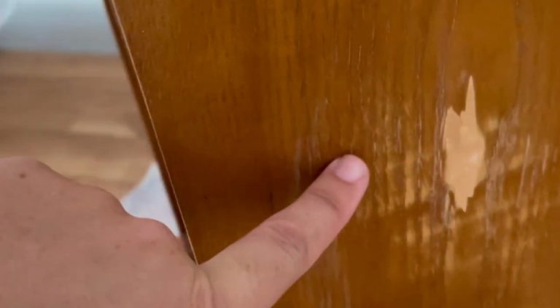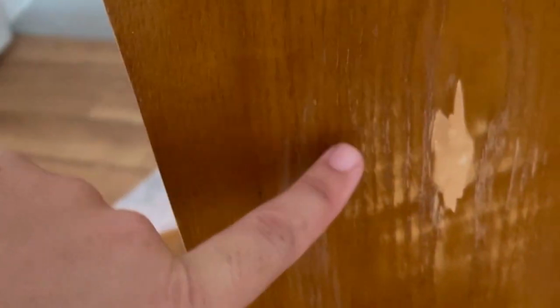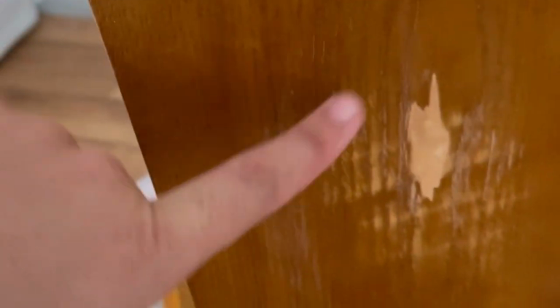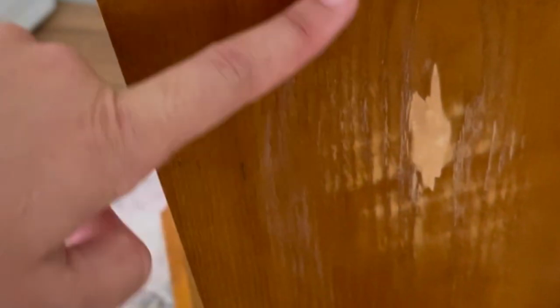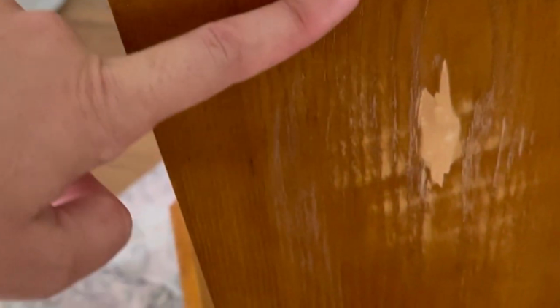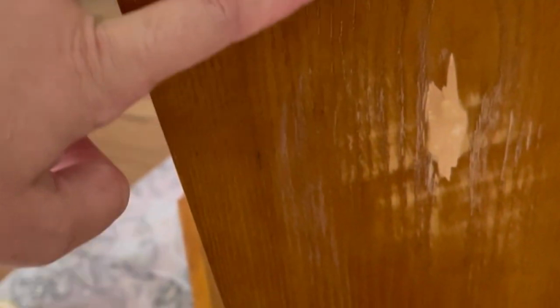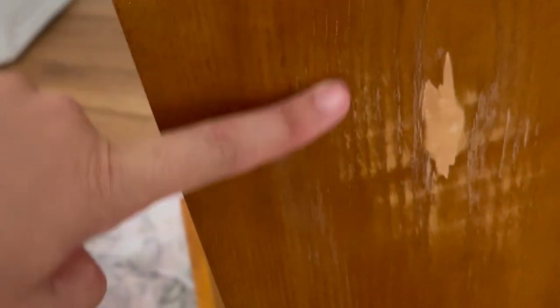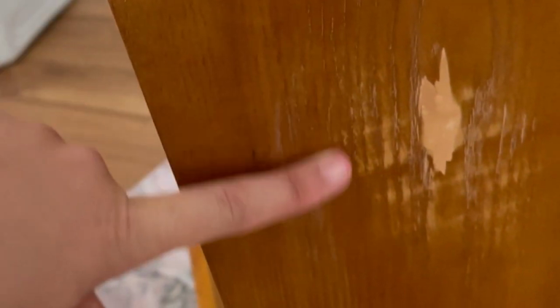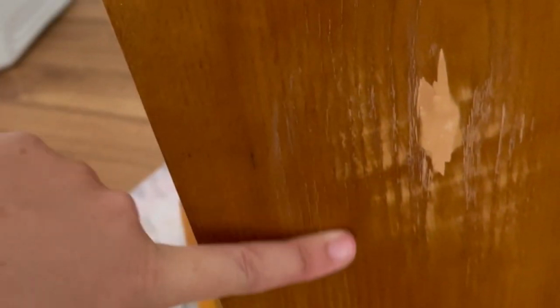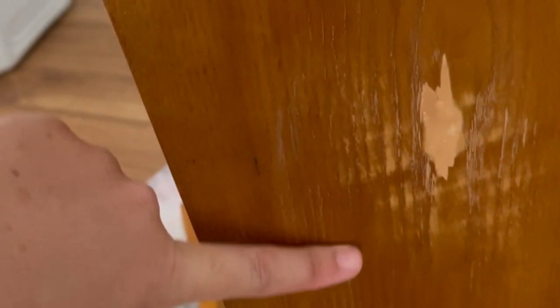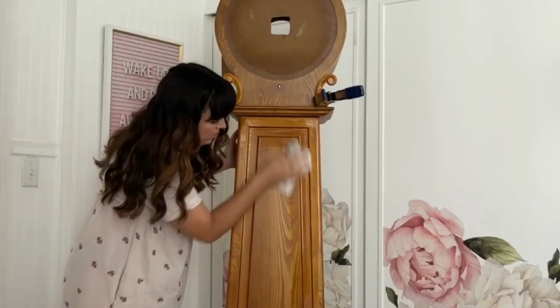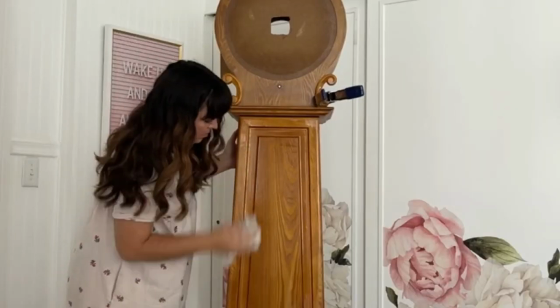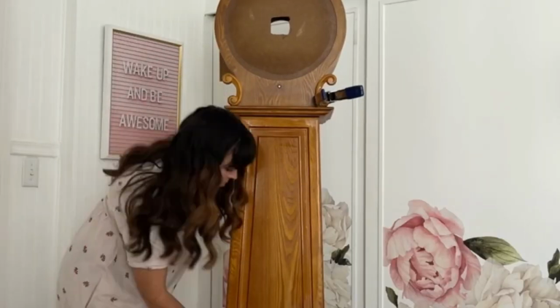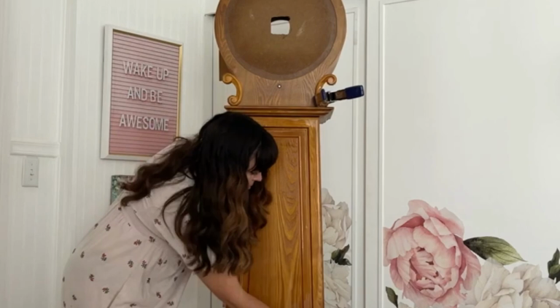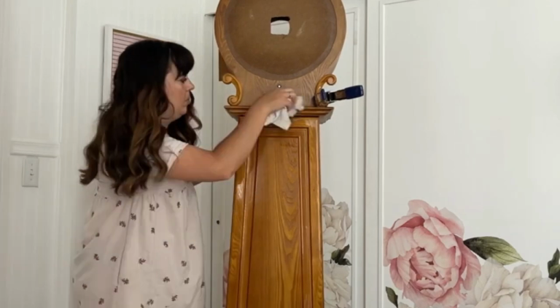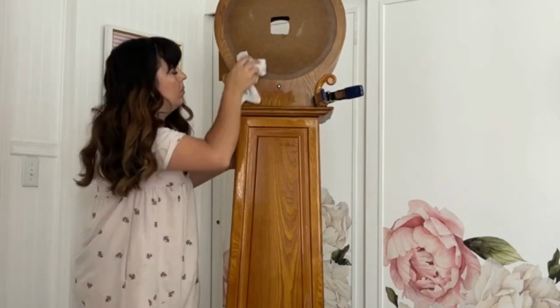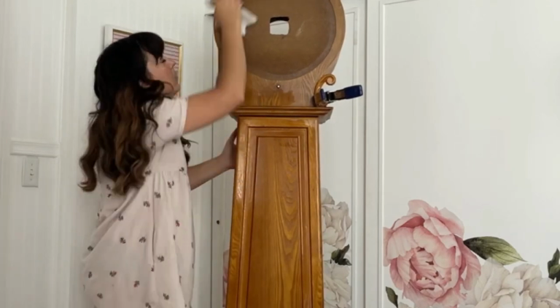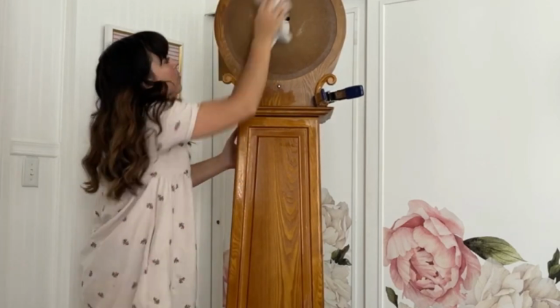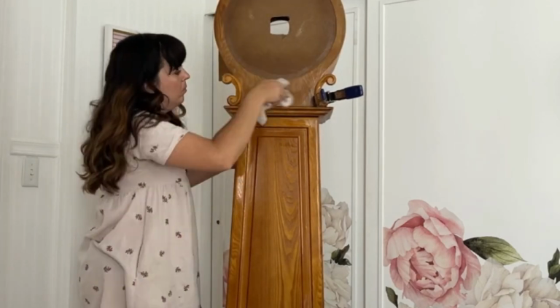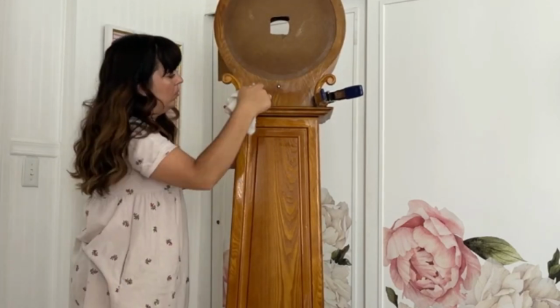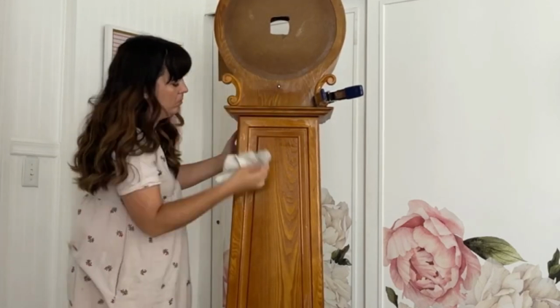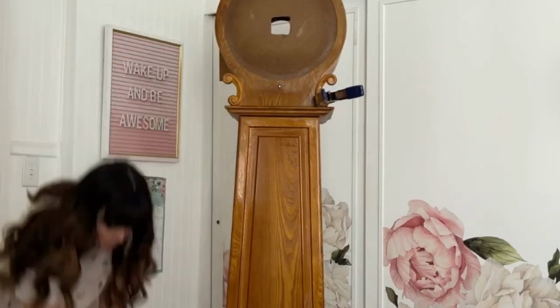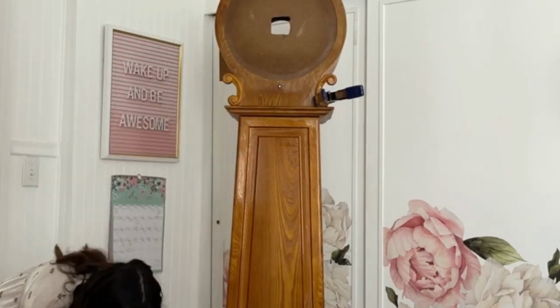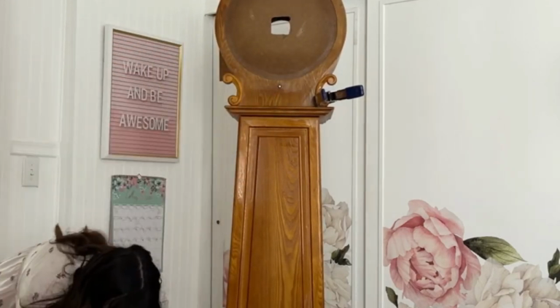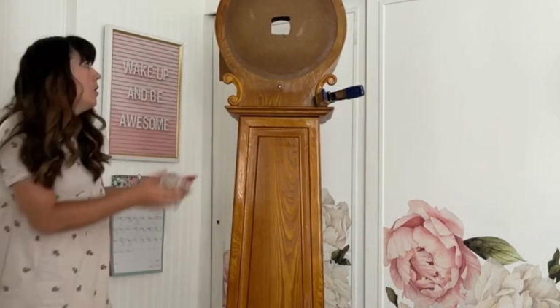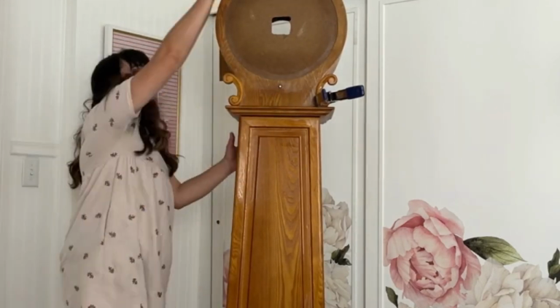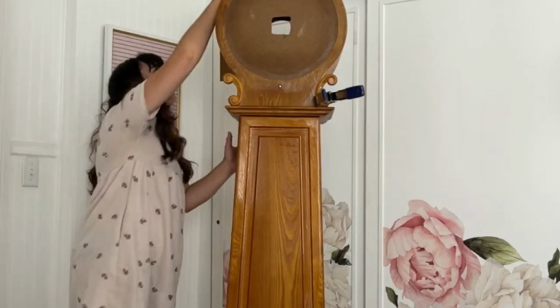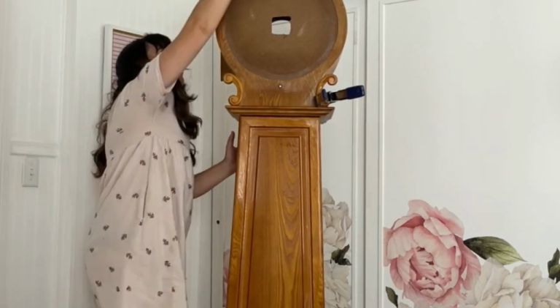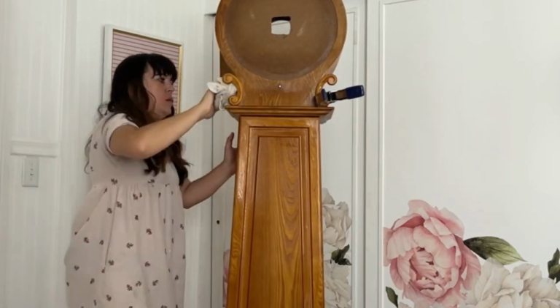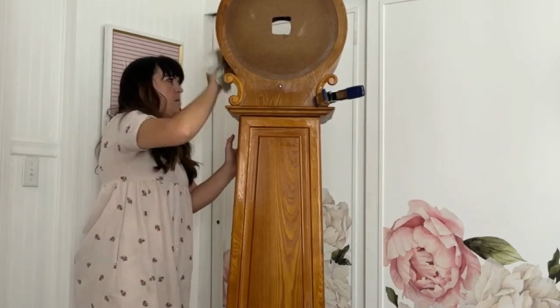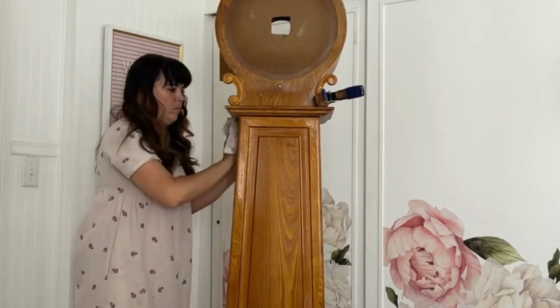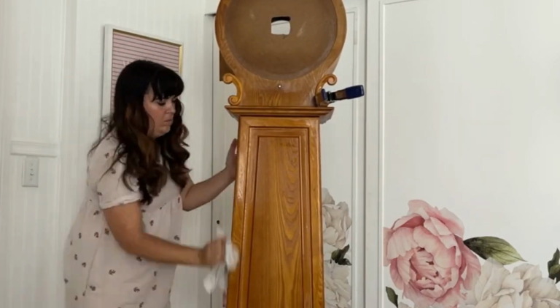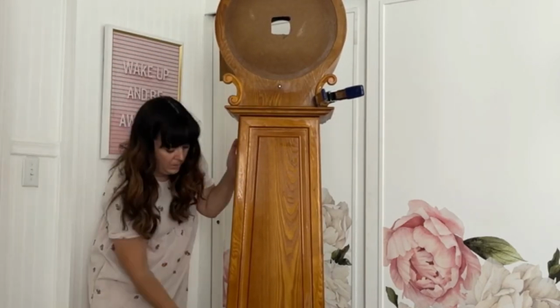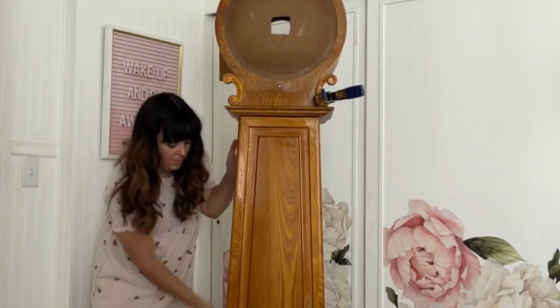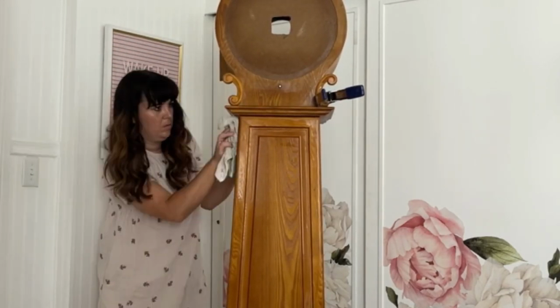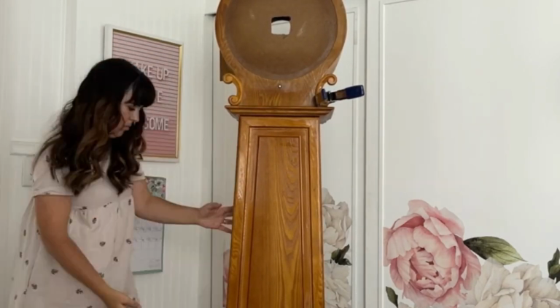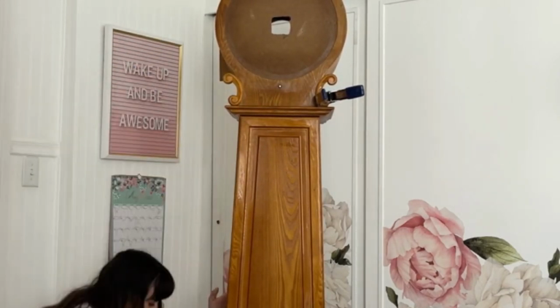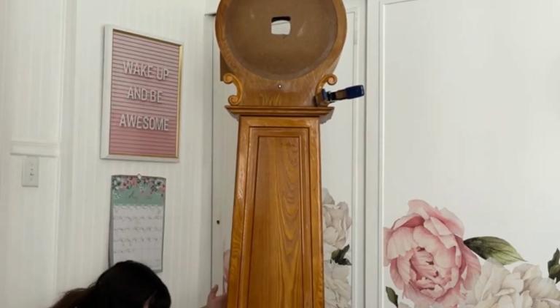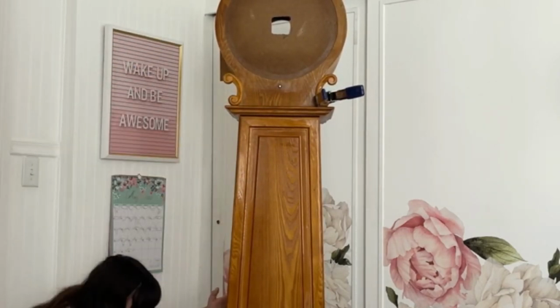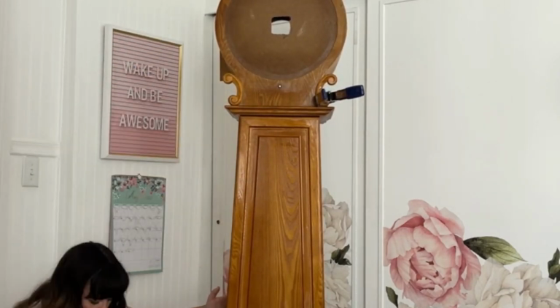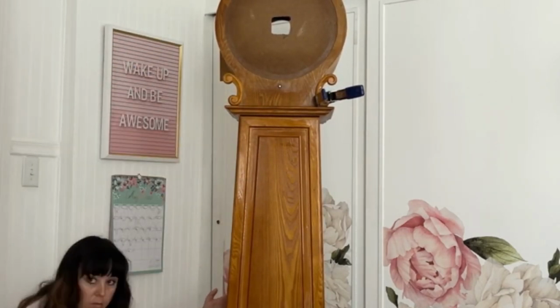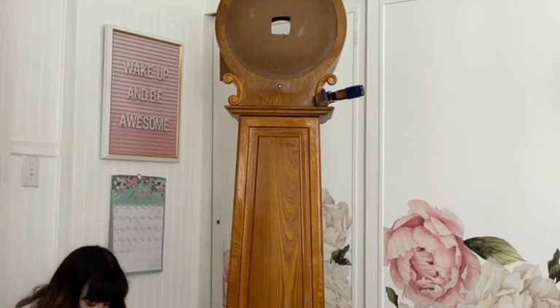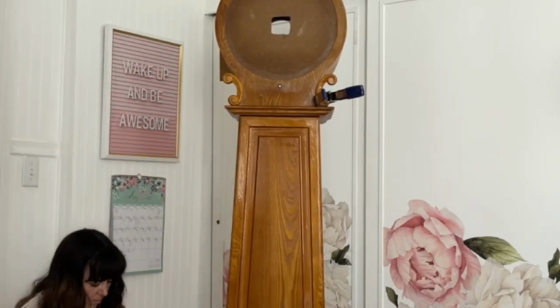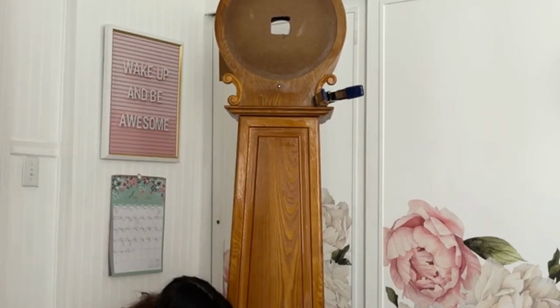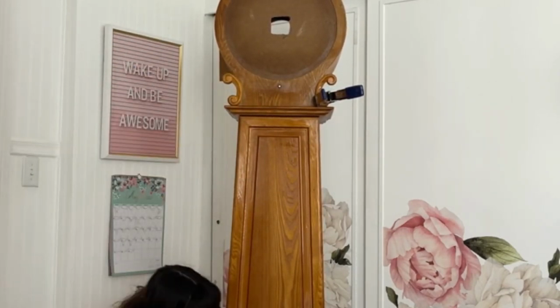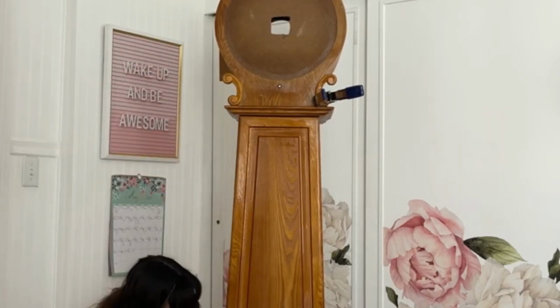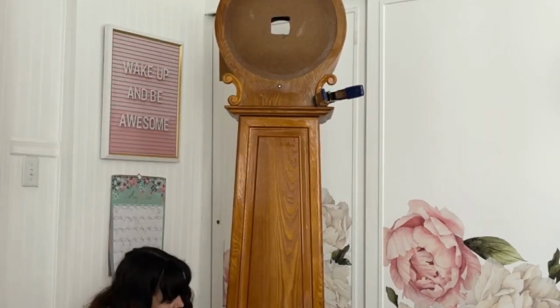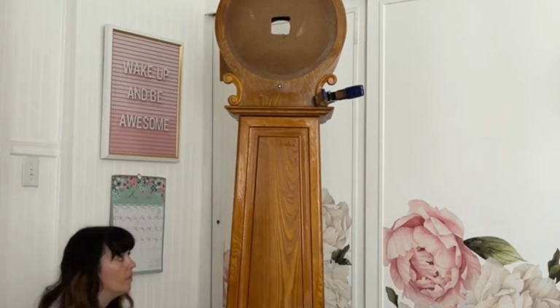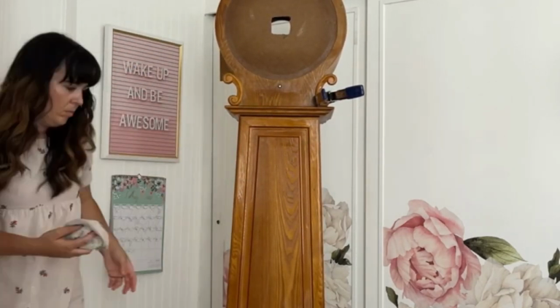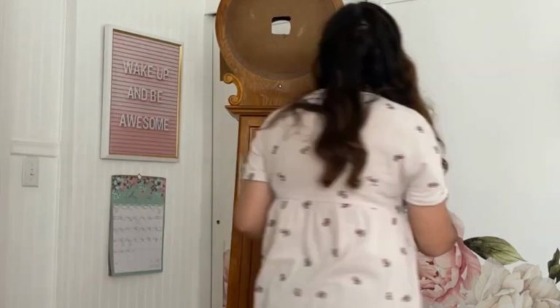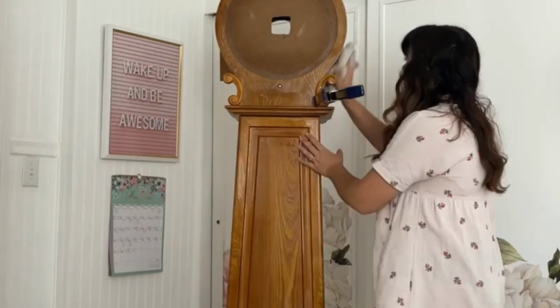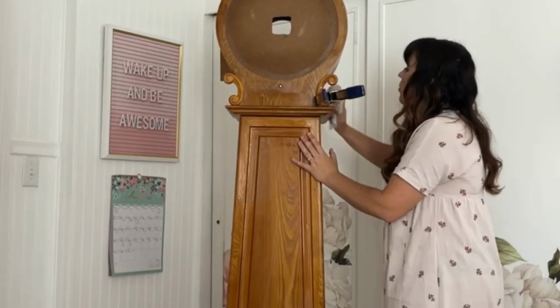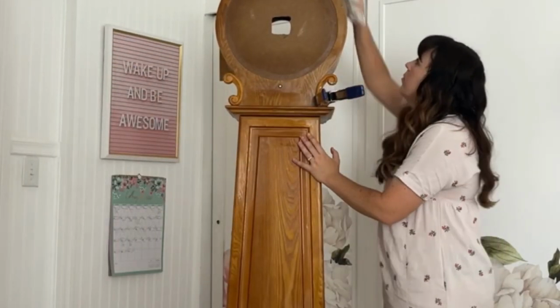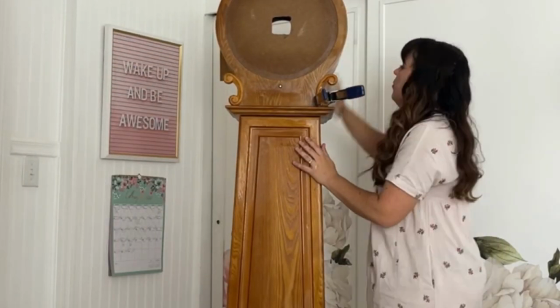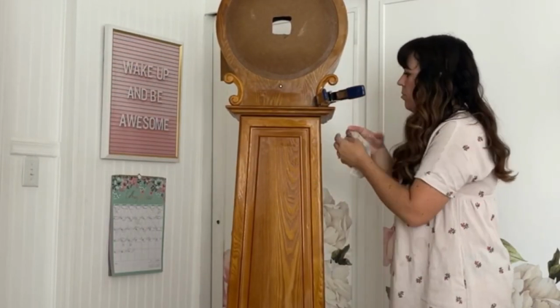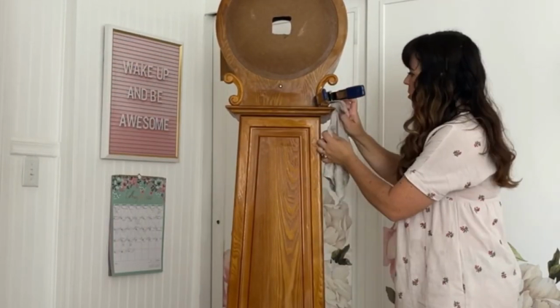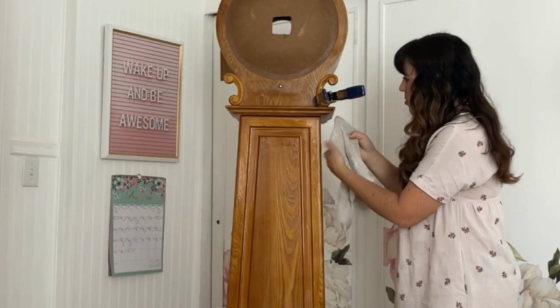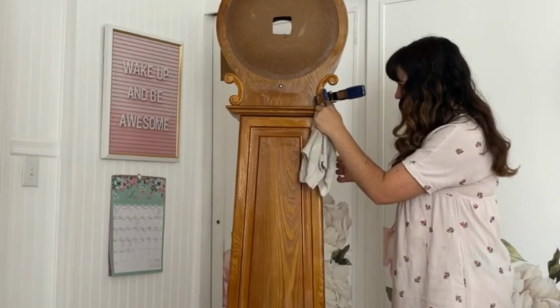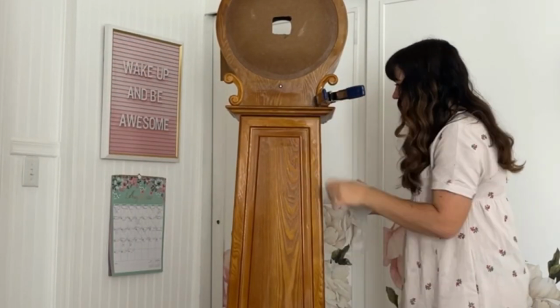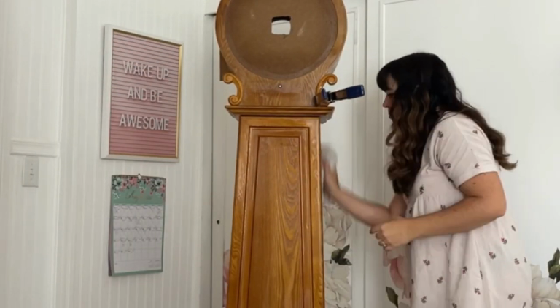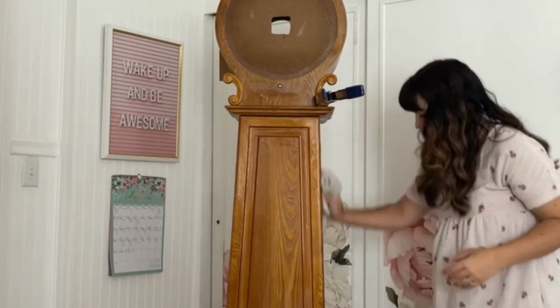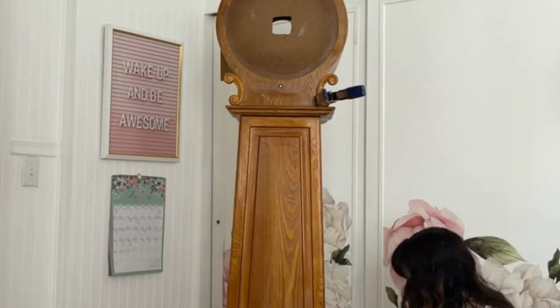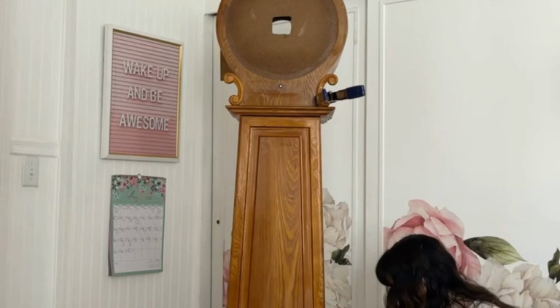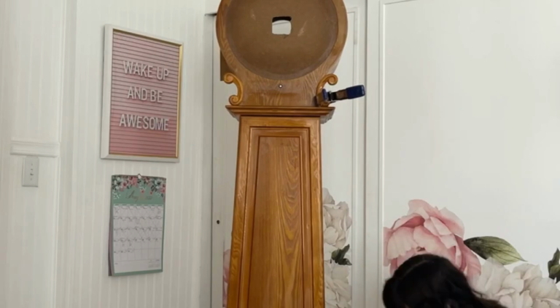Then I cleaned the clock. I mixed TSP and hot water and used a rag to clean the surface and remove any dirt and grime that'll make for a bad paint job.